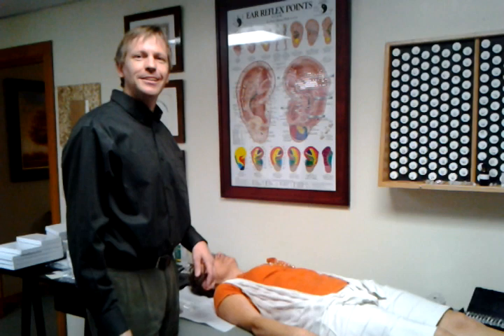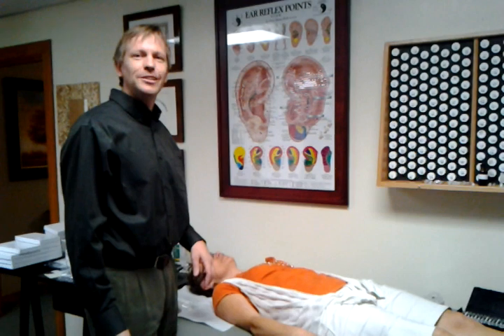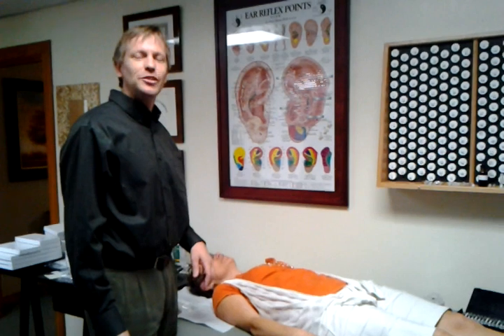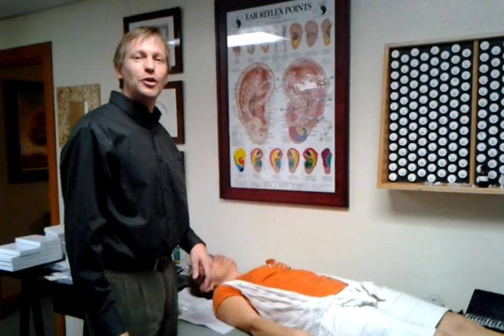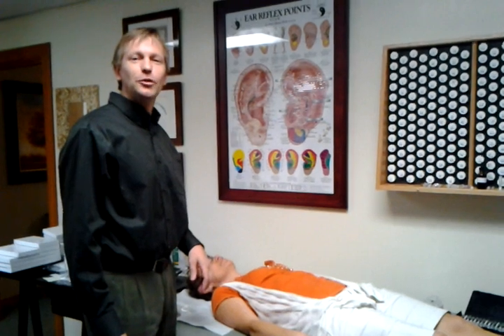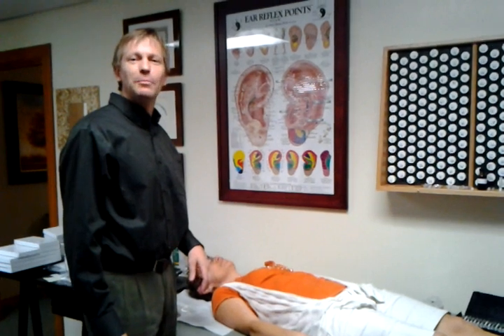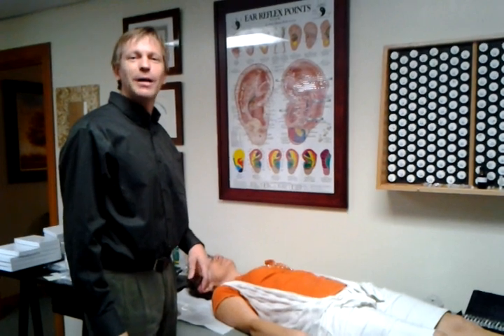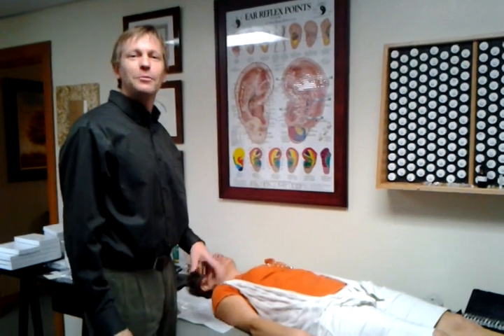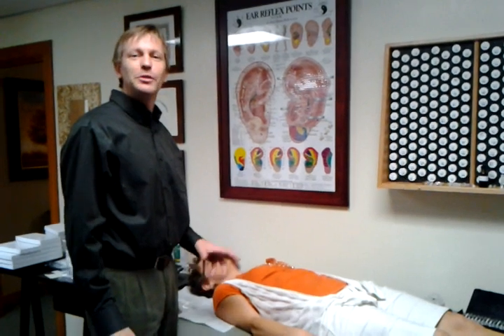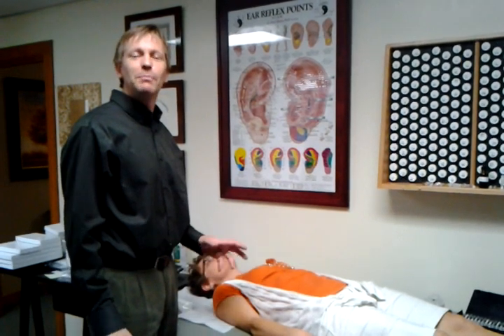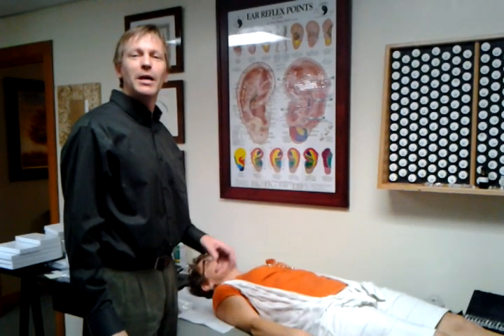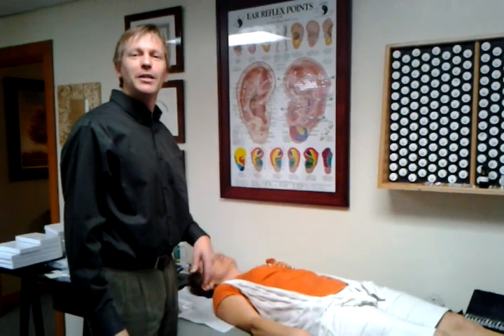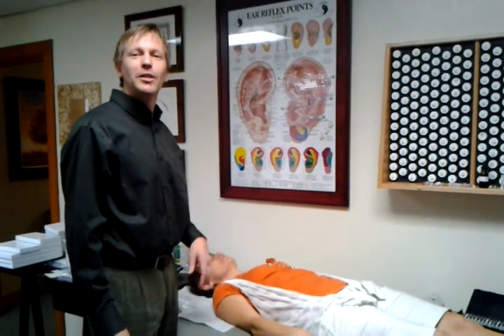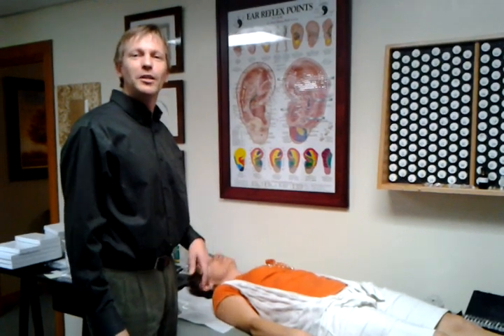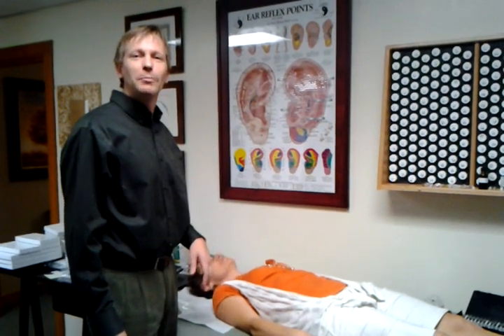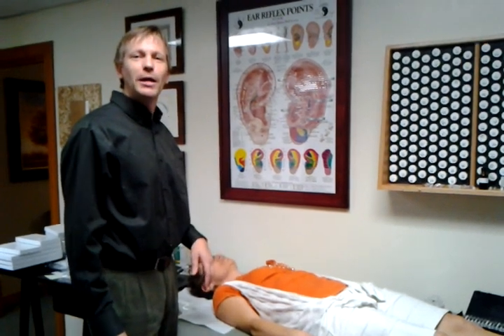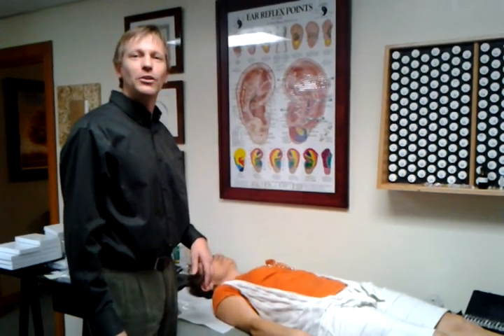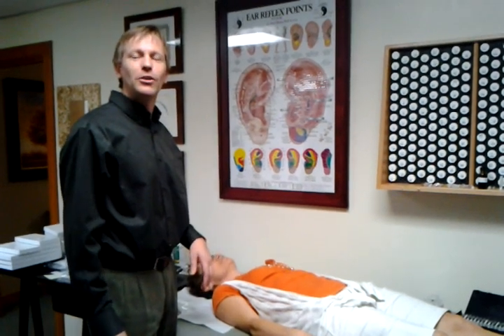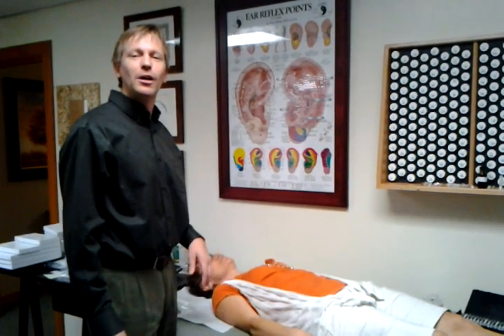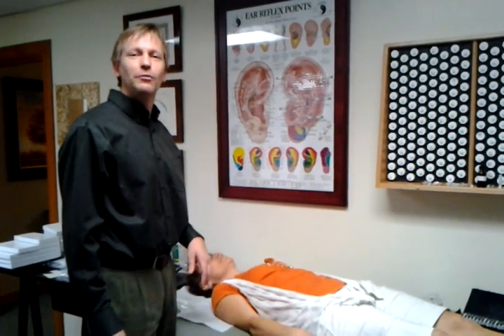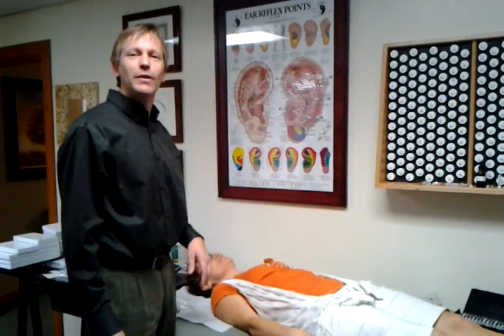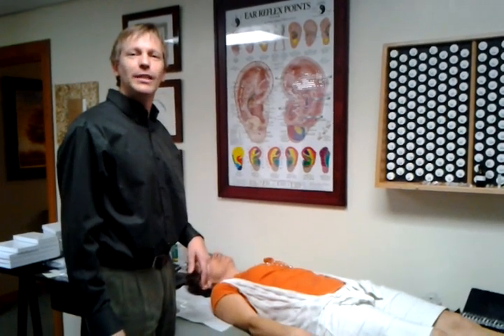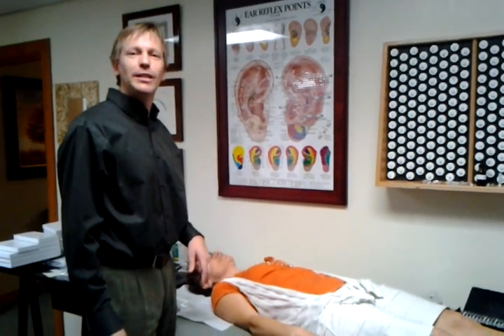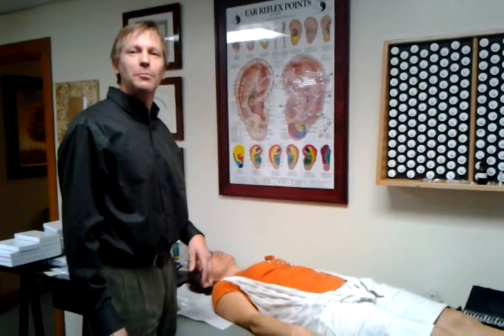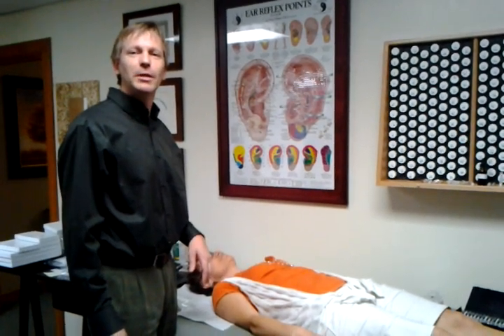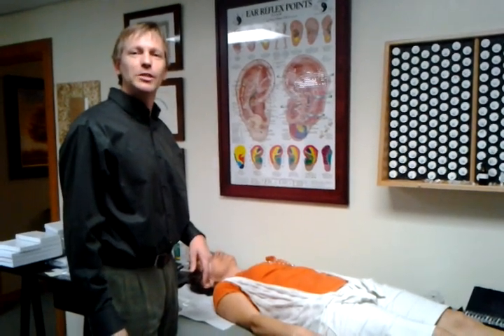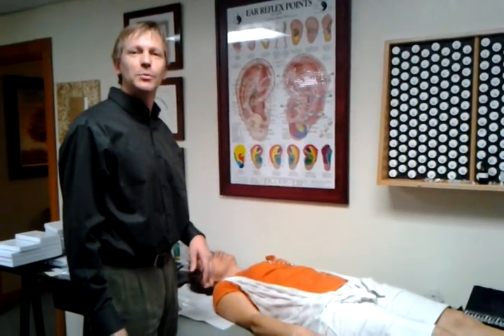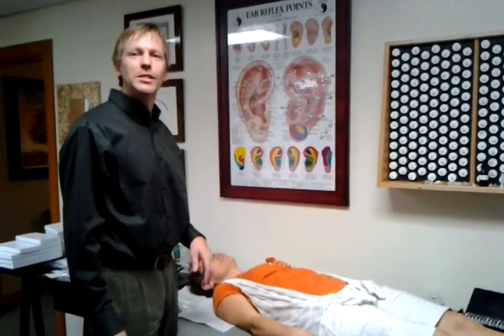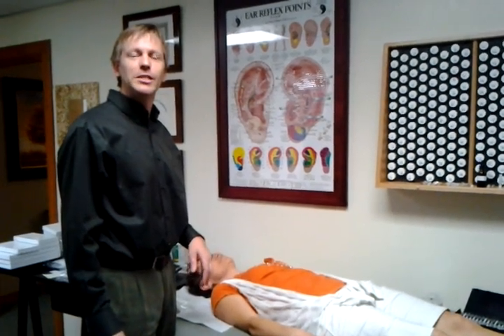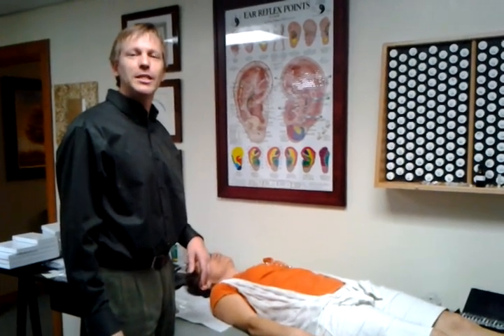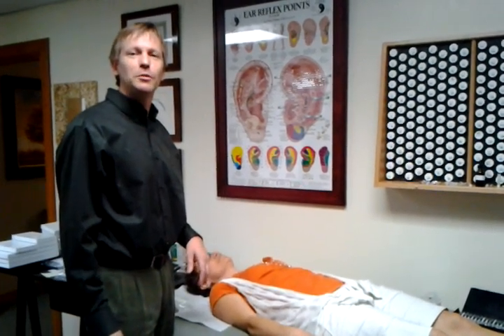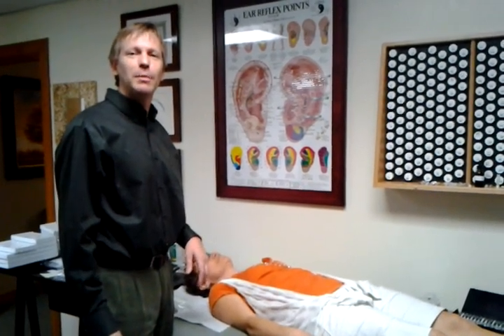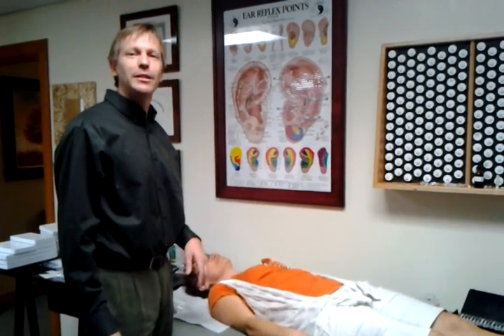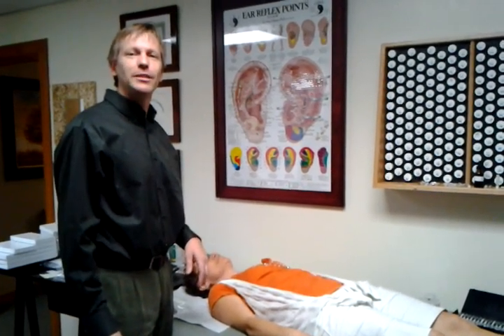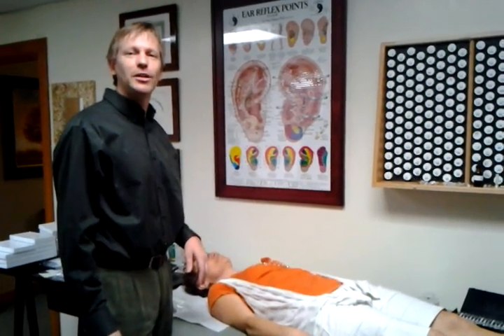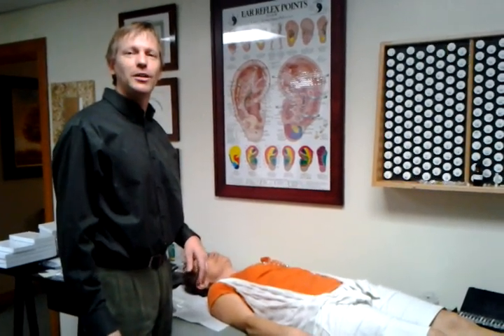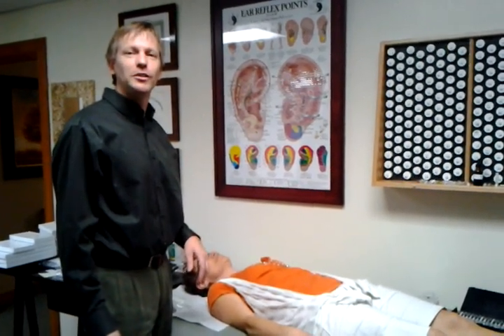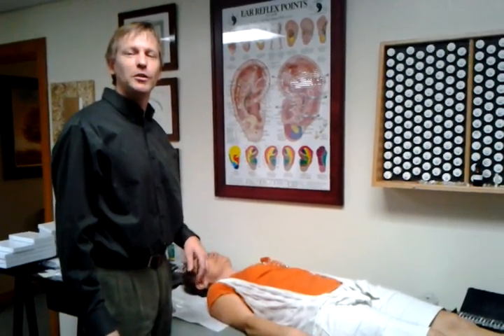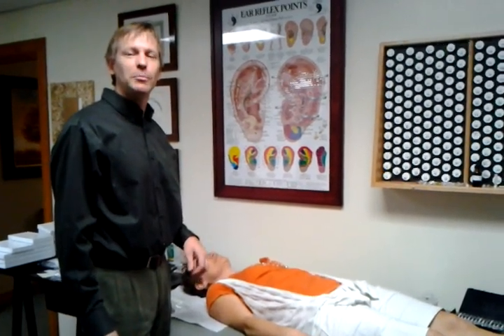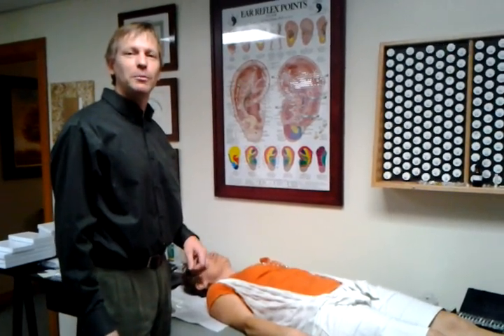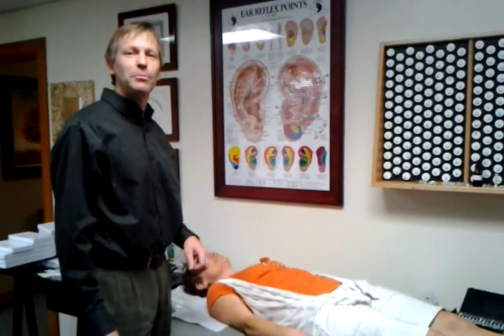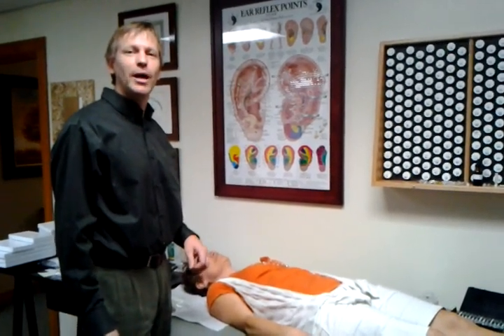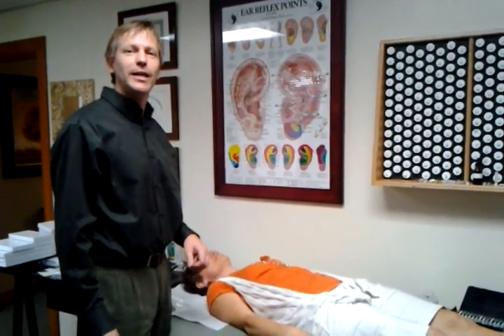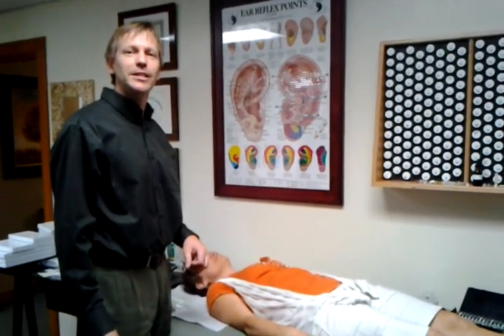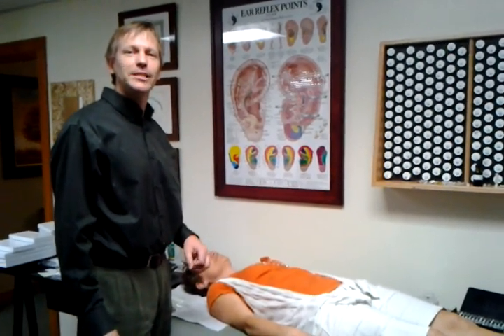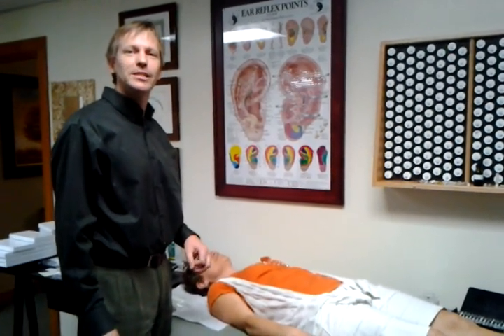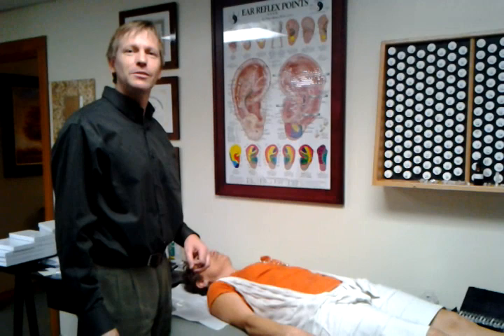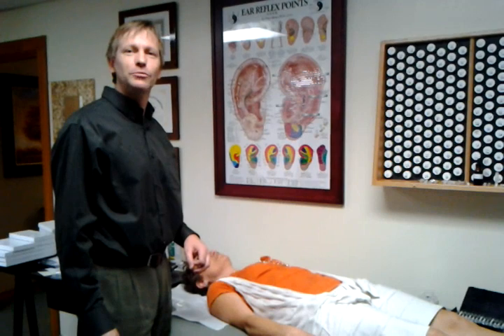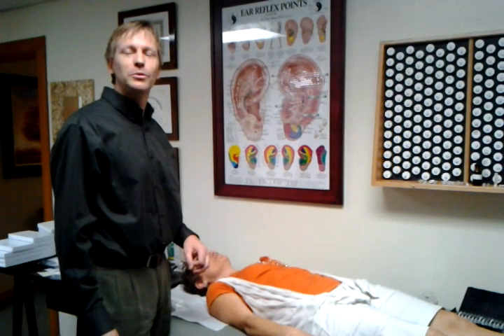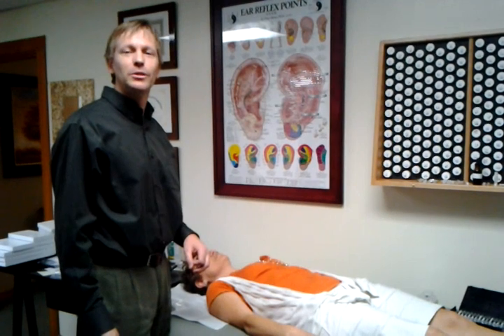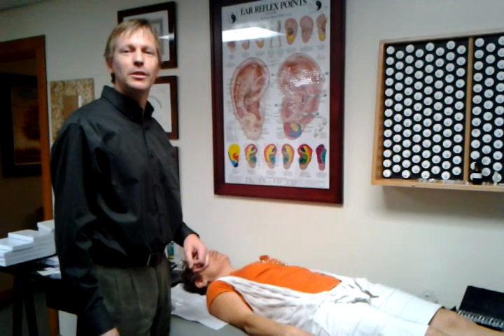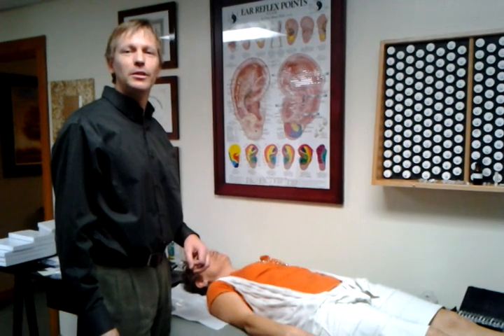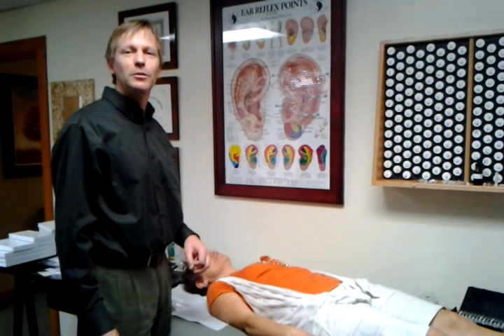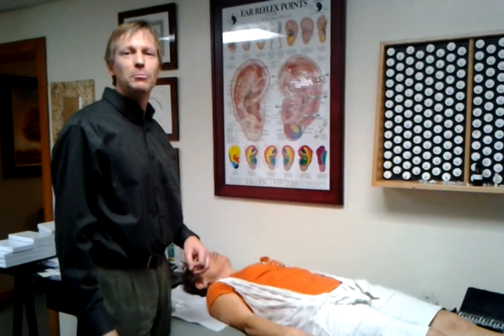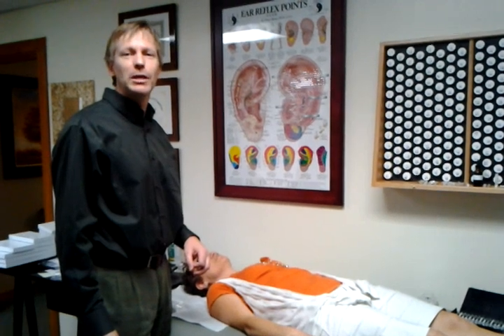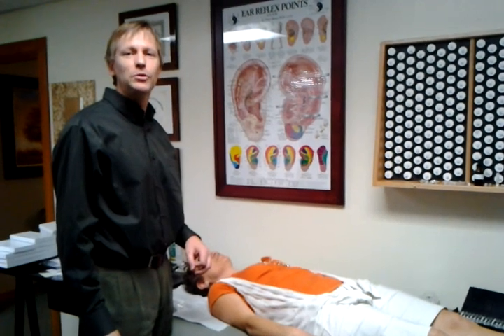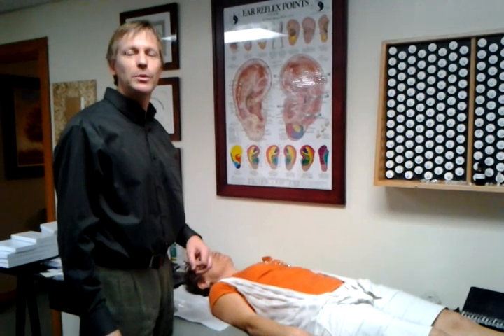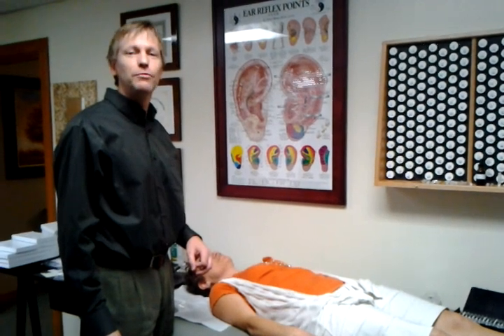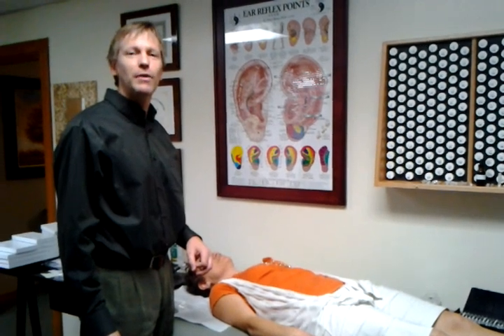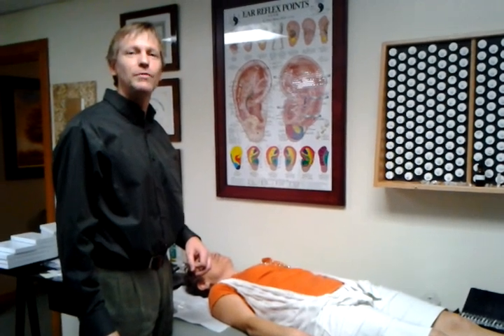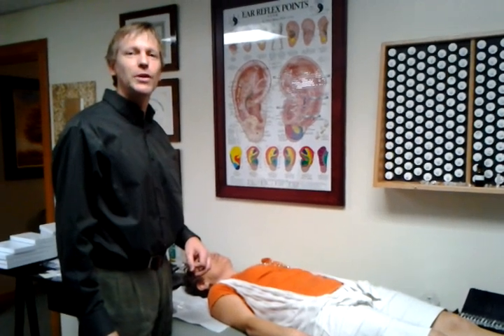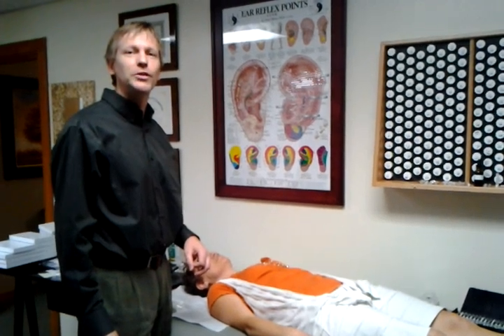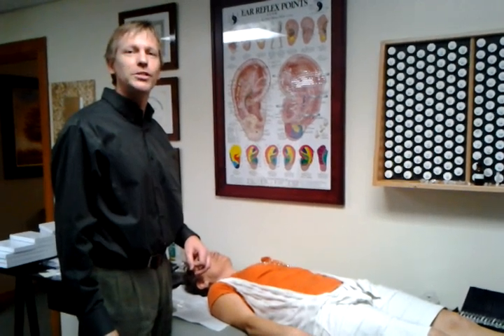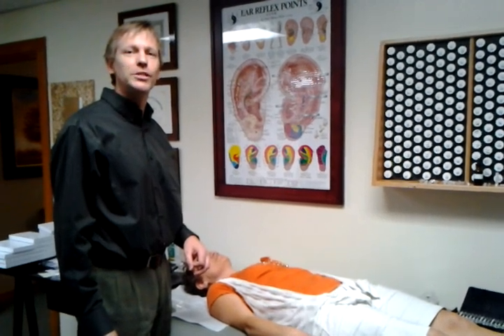My name is Dr. Michael Karlfeld. I'm a Swedish naturopathic doctor, and I've been in practice for about 25 years.